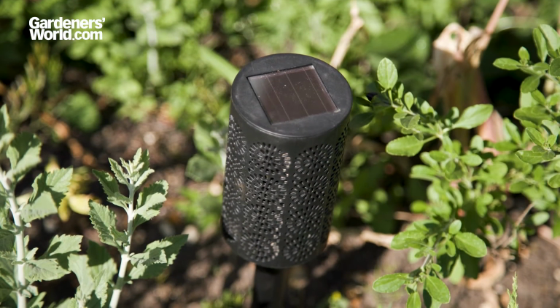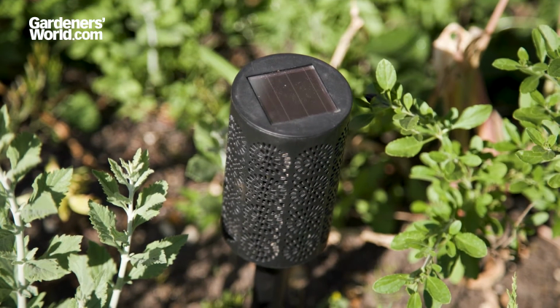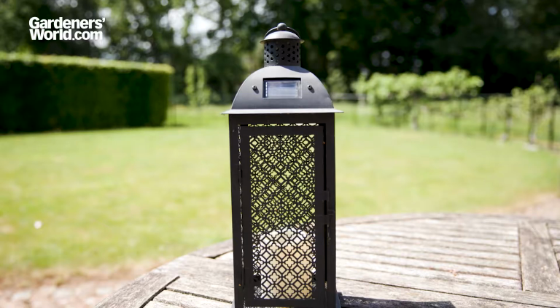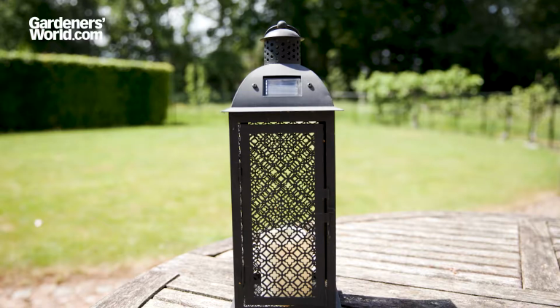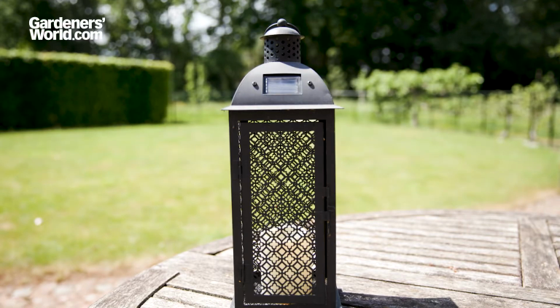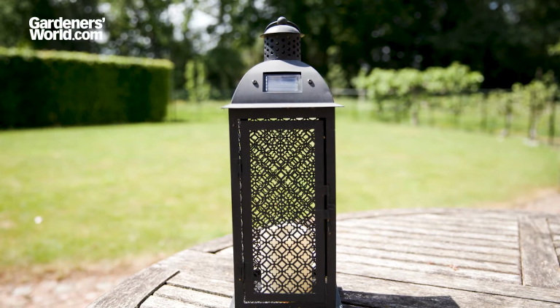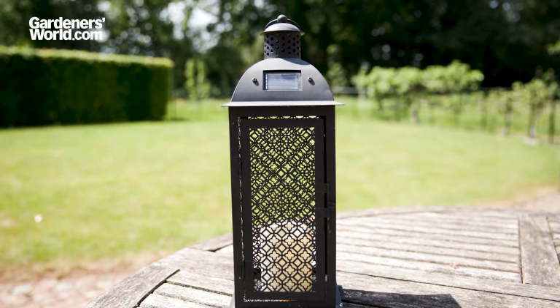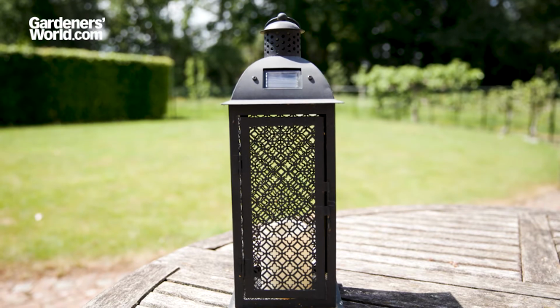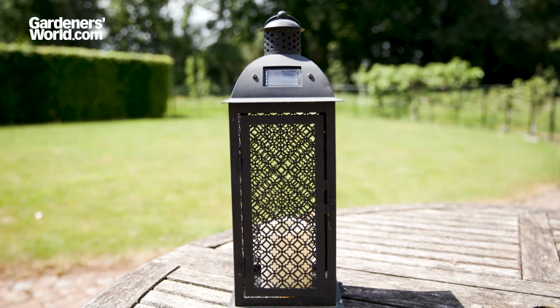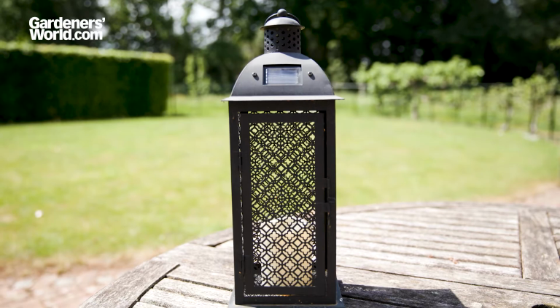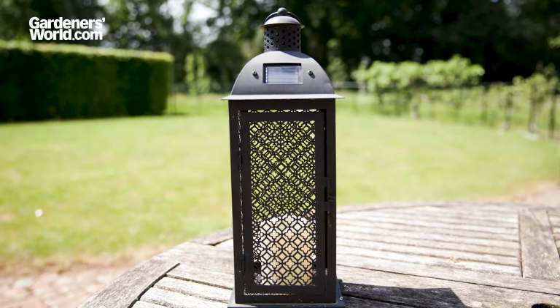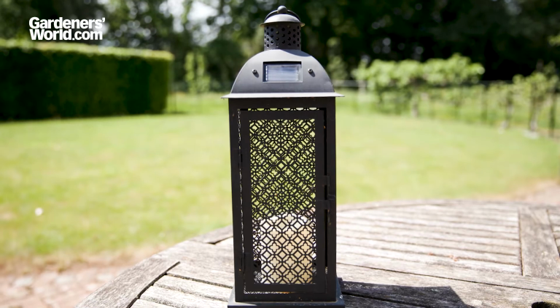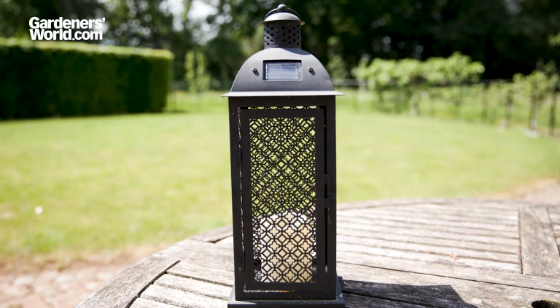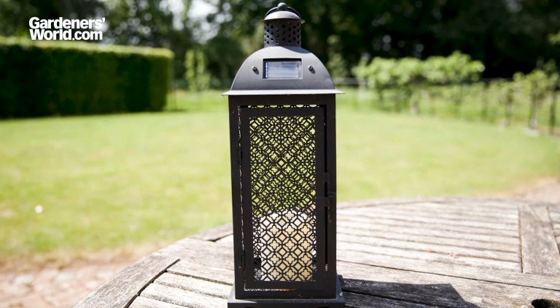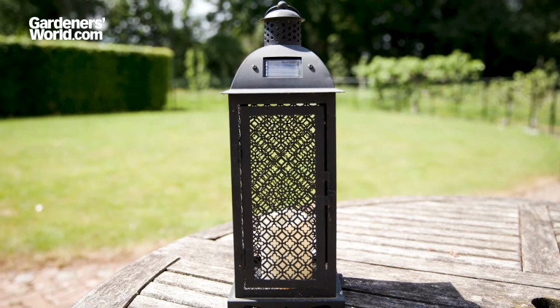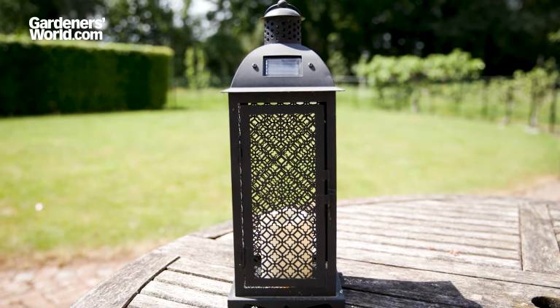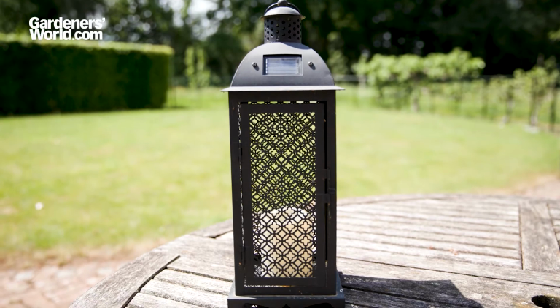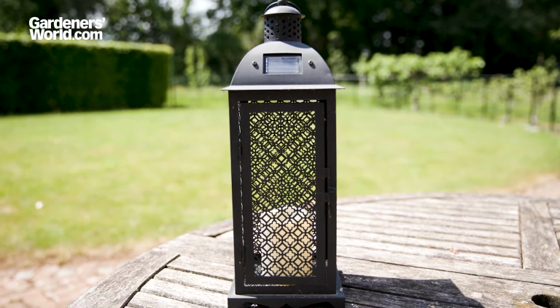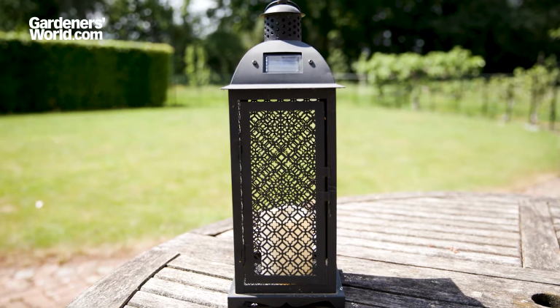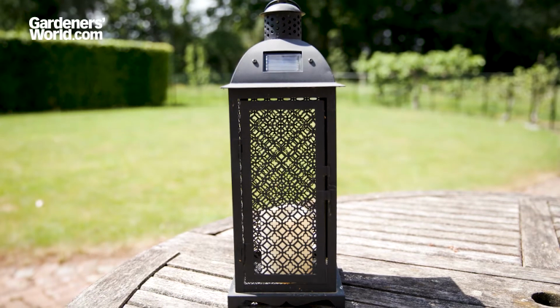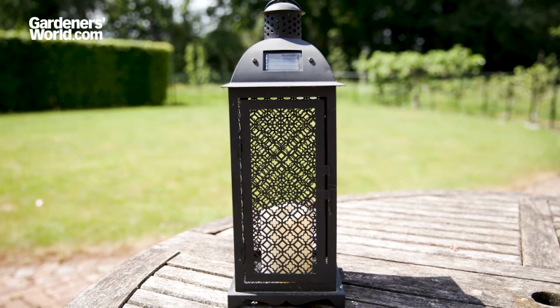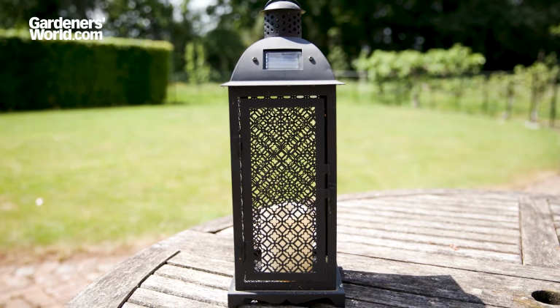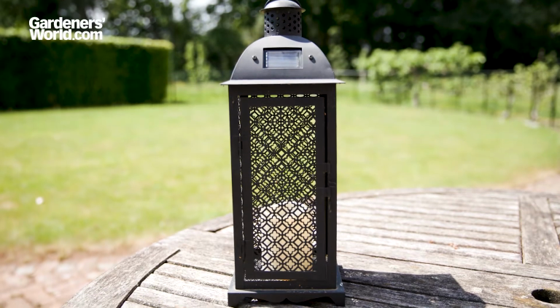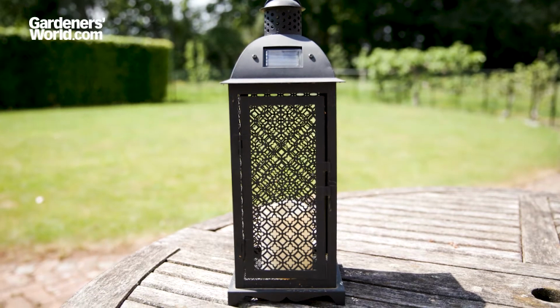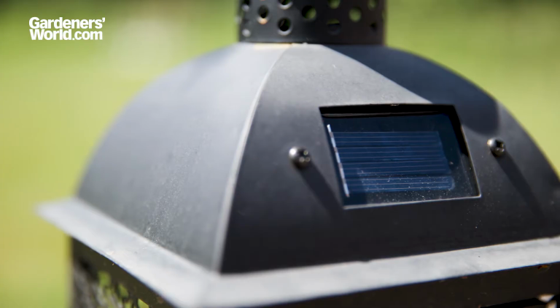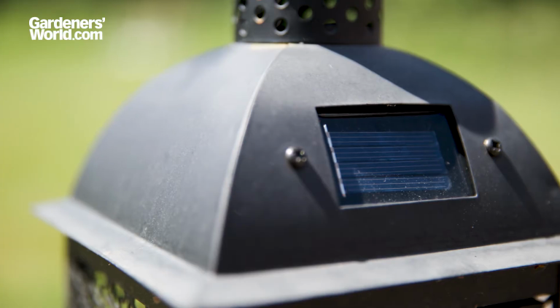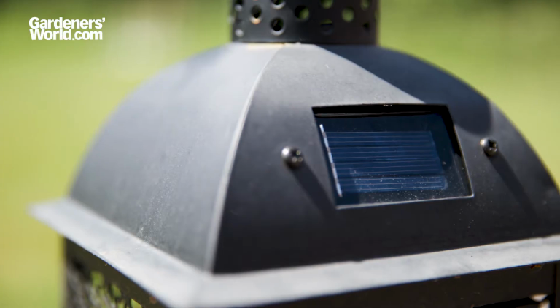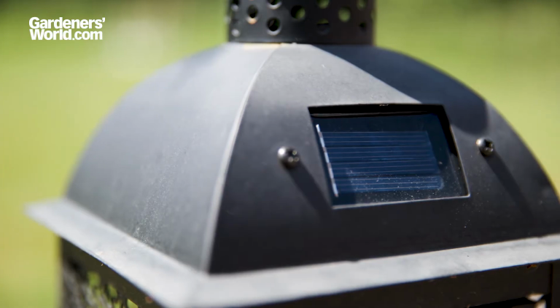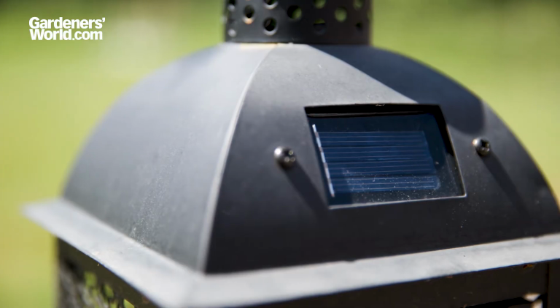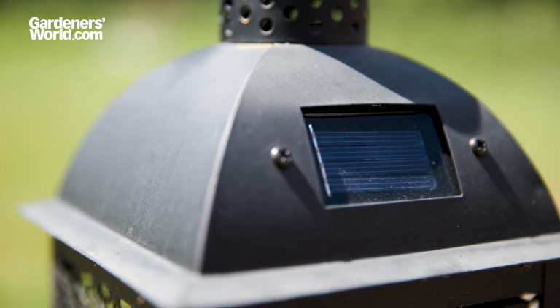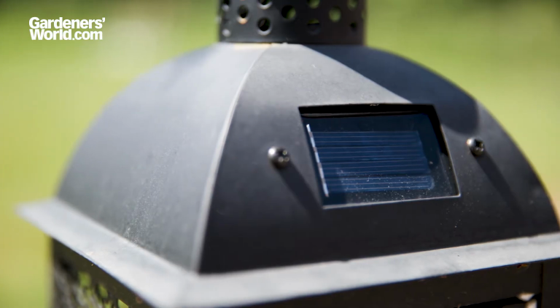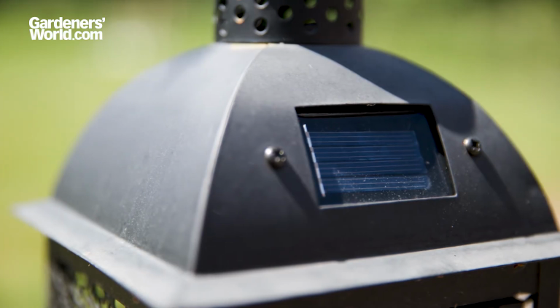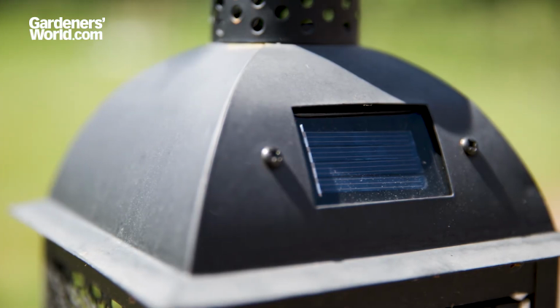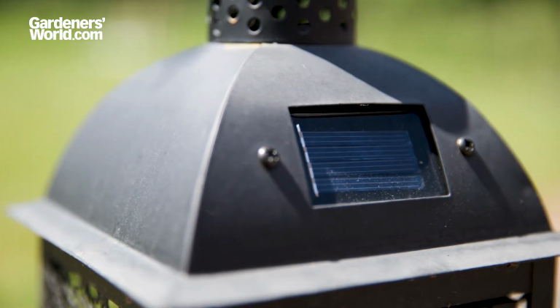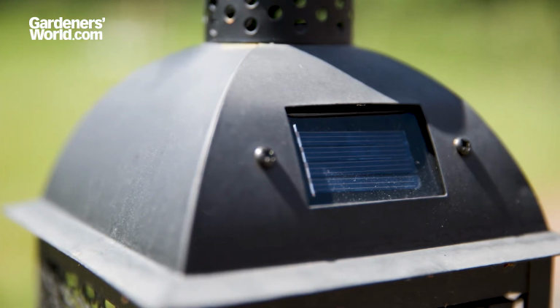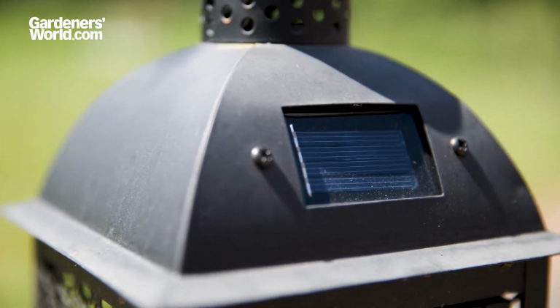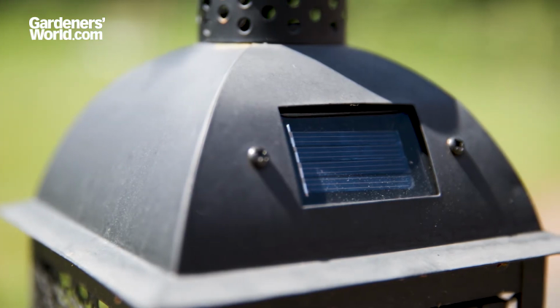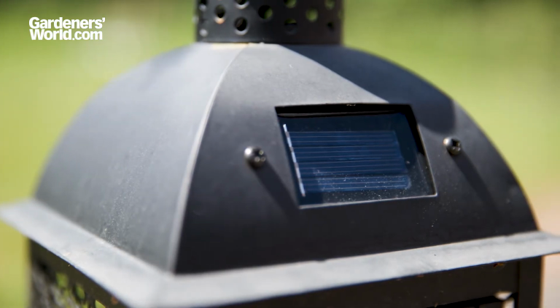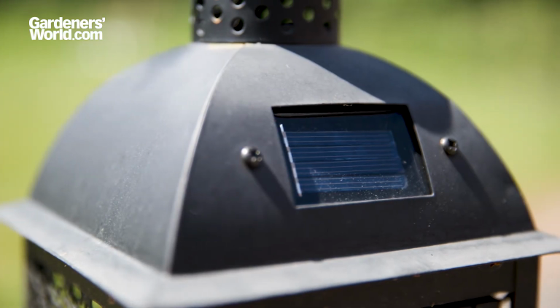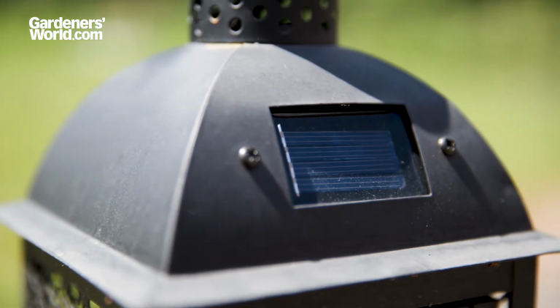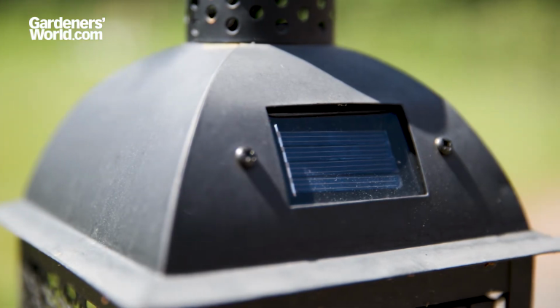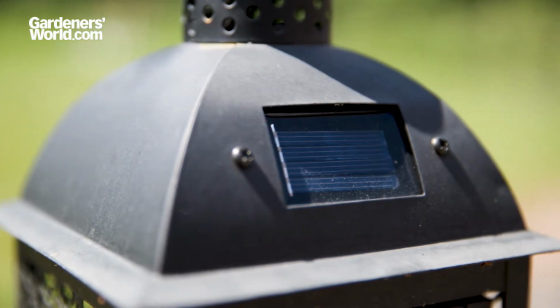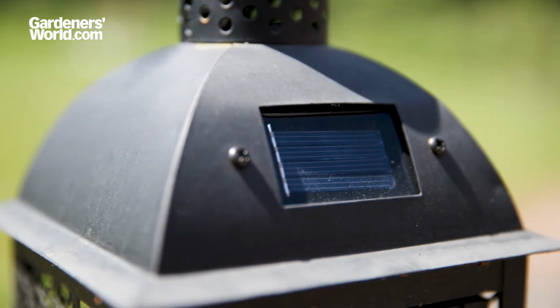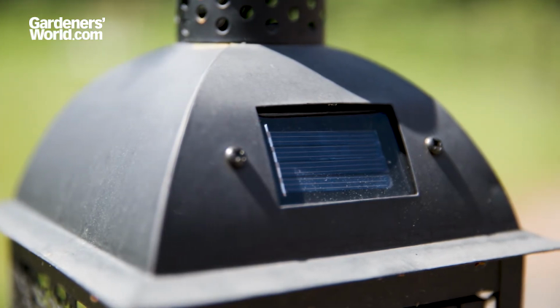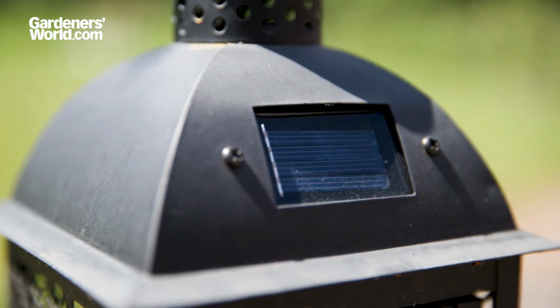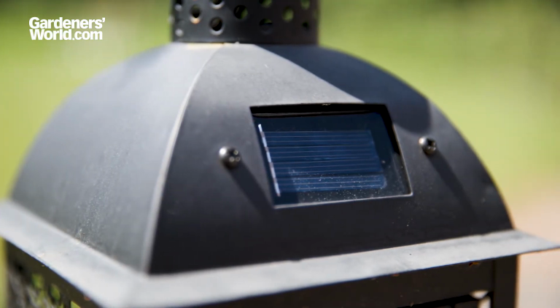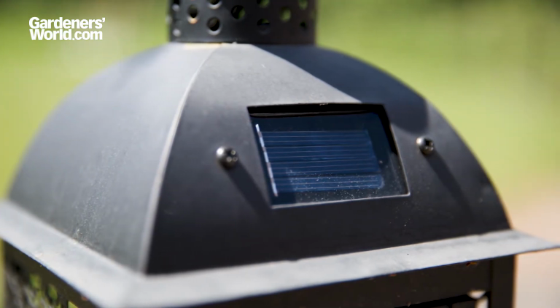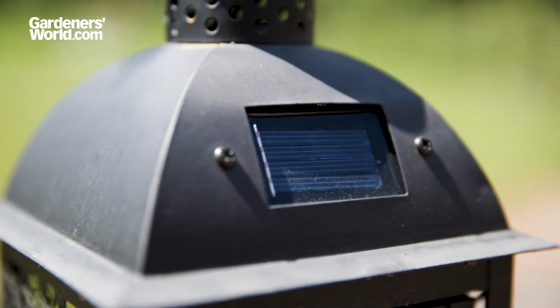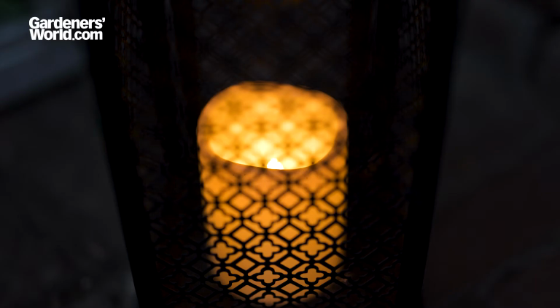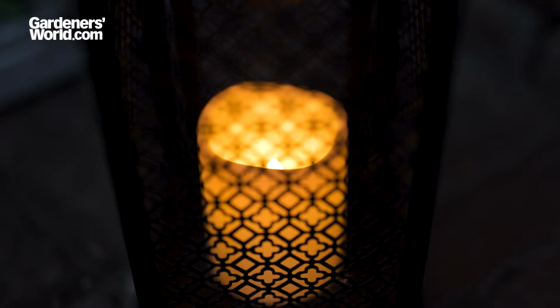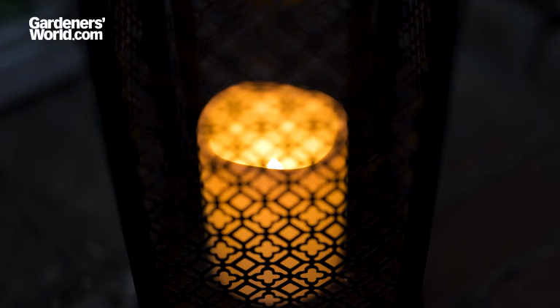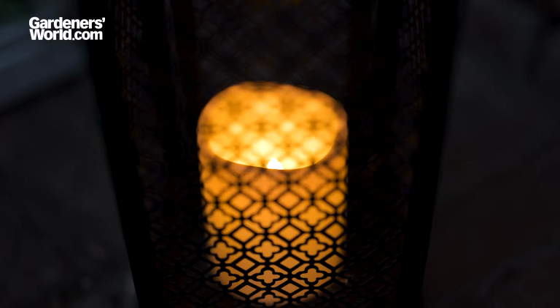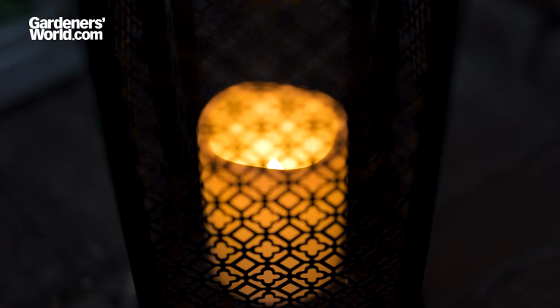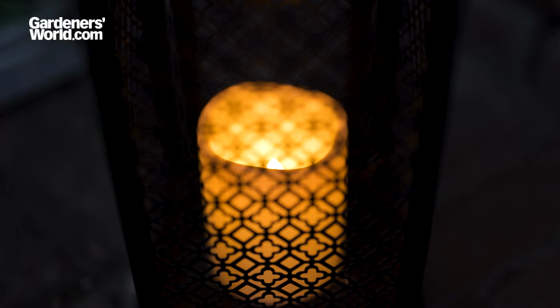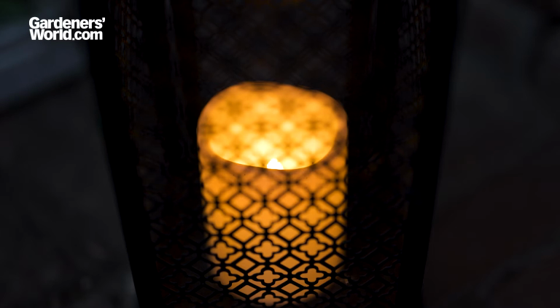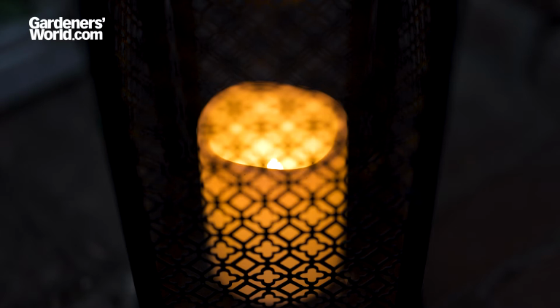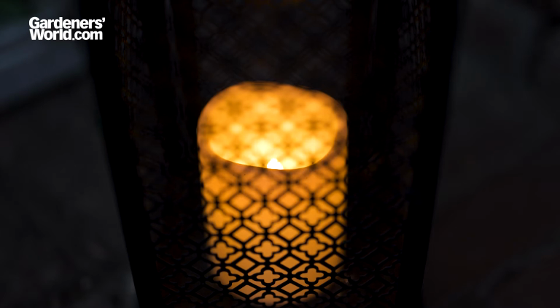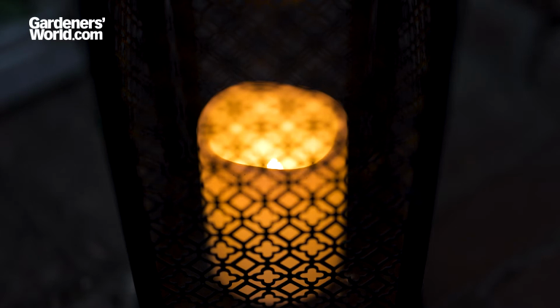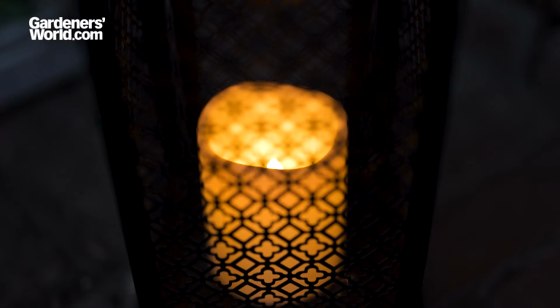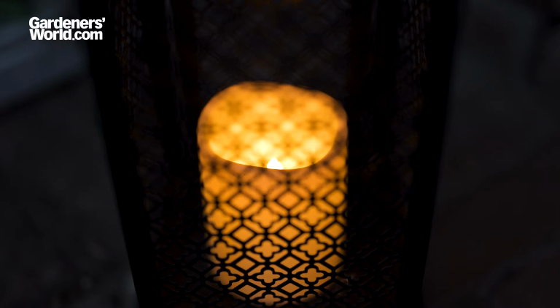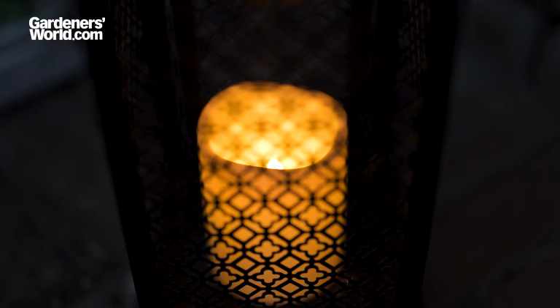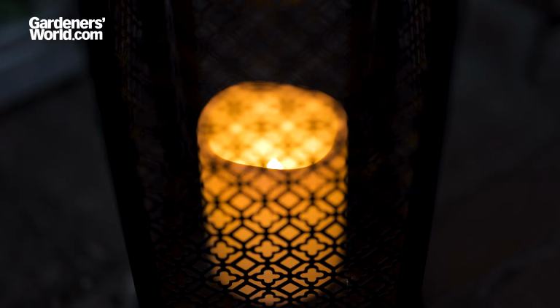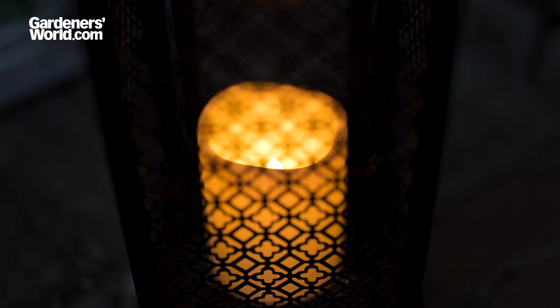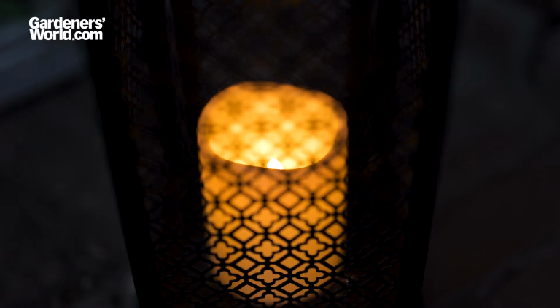Finally, there are solar lanterns. In the shape of a traditional lantern, they tend to be LED bulbs covered in frosted plastic or glass for a soft, candlelight glow.